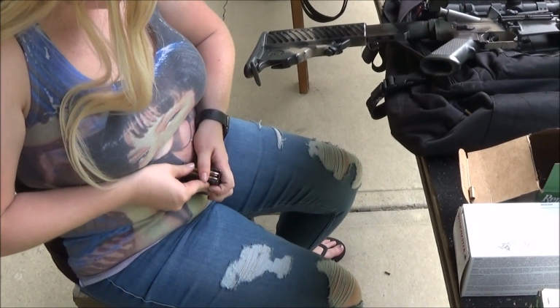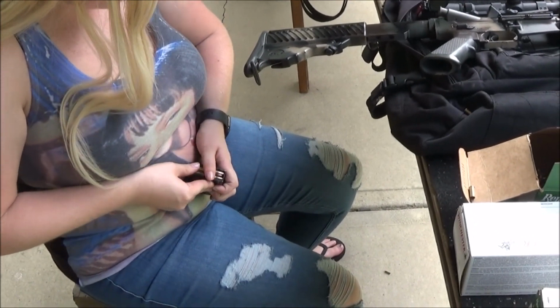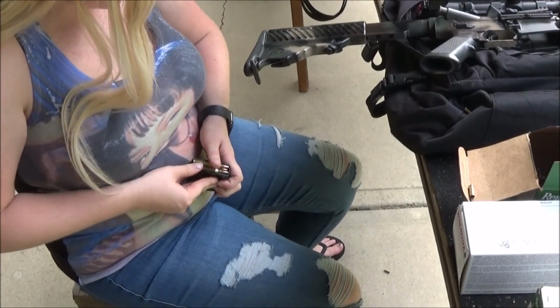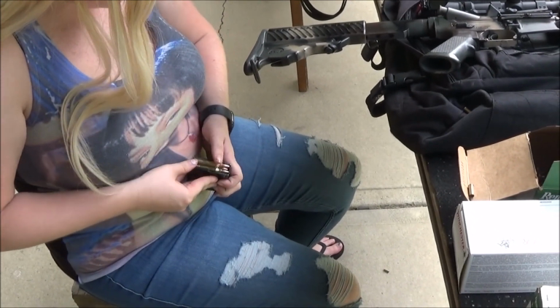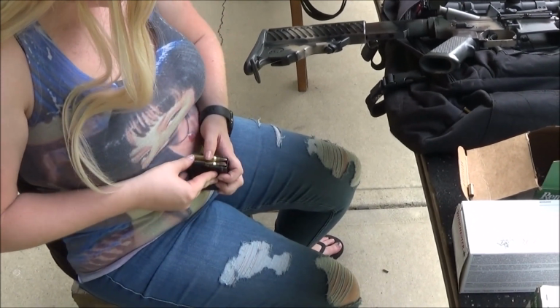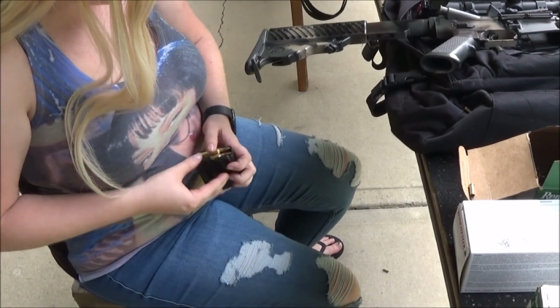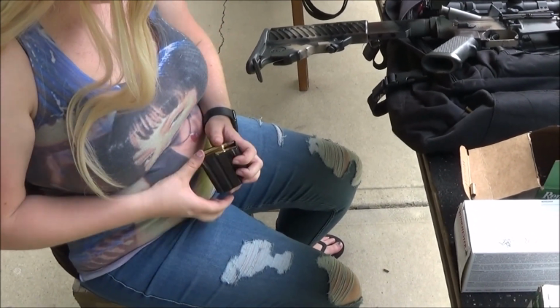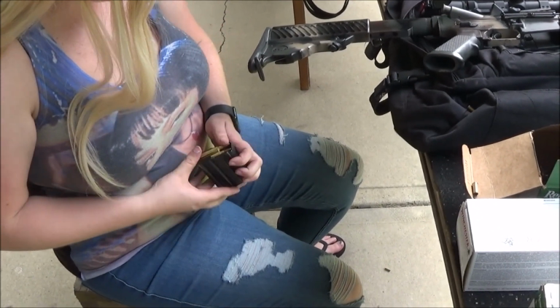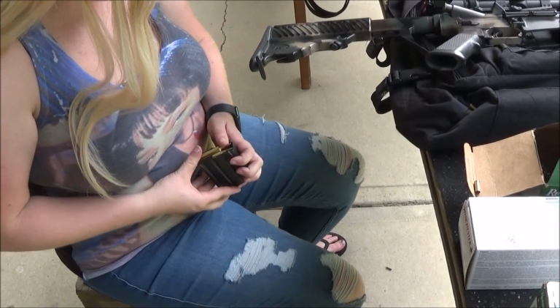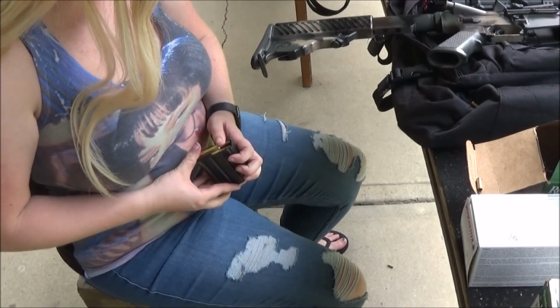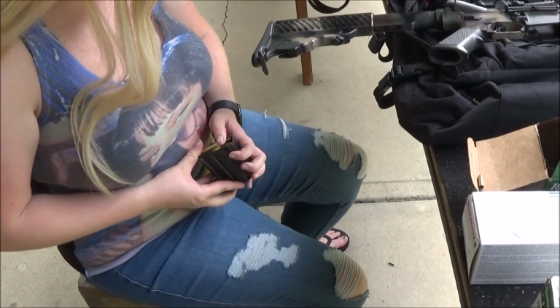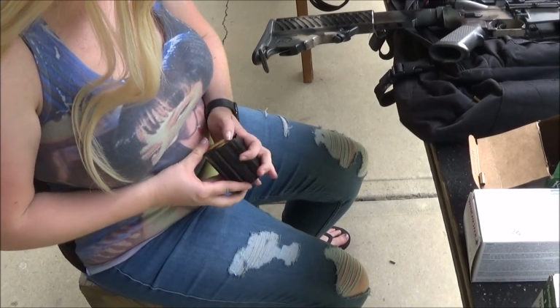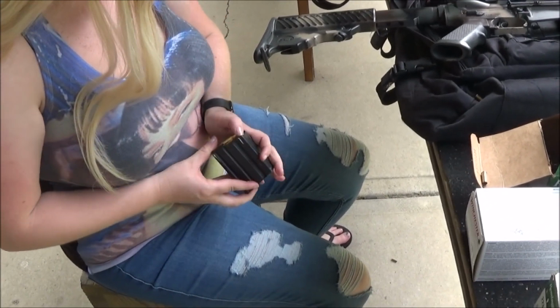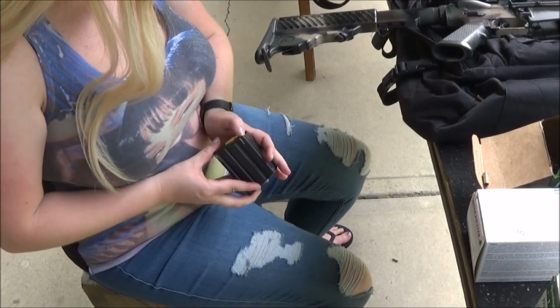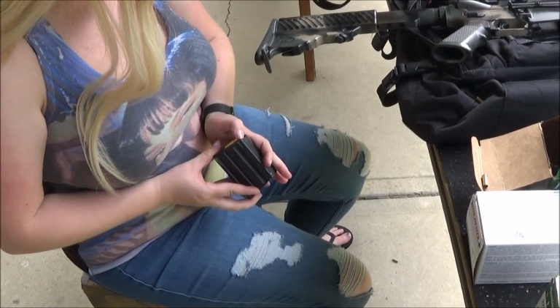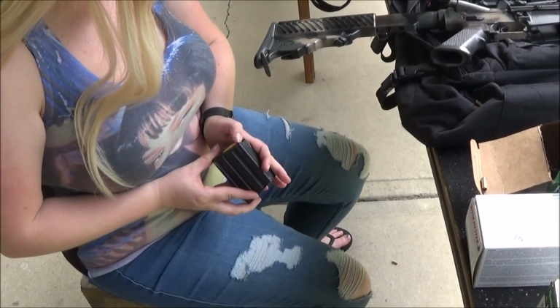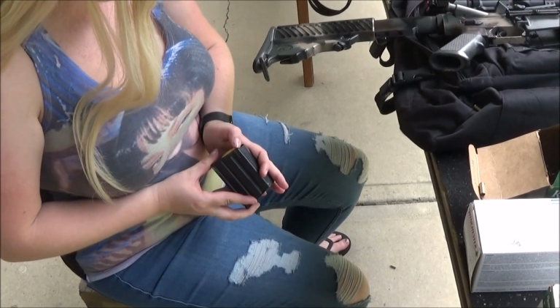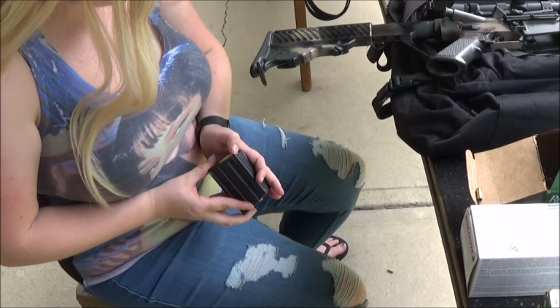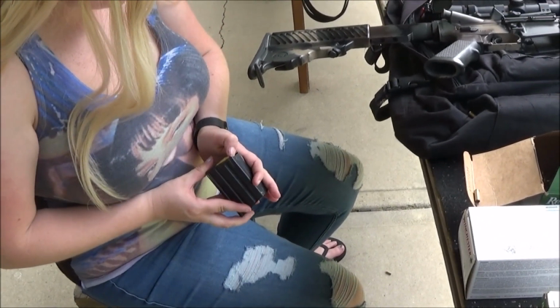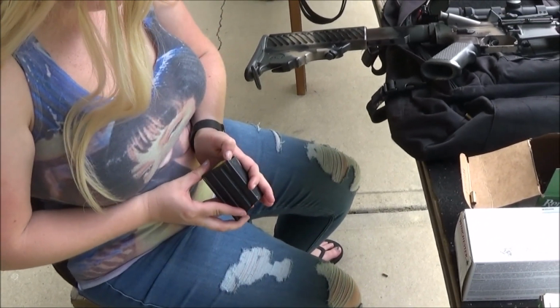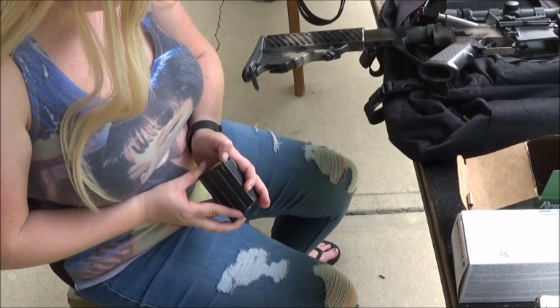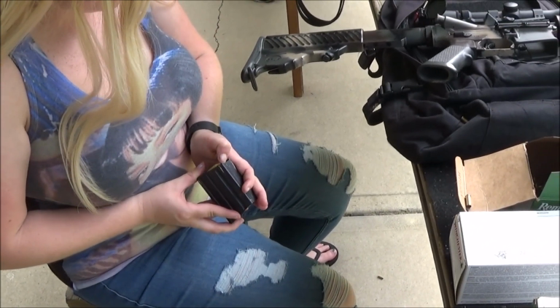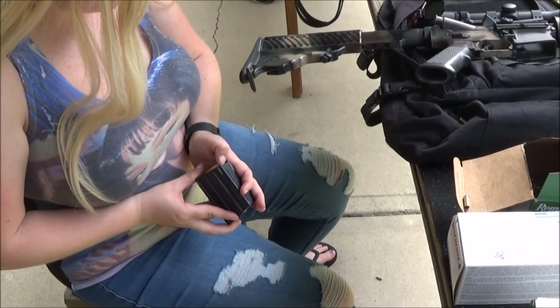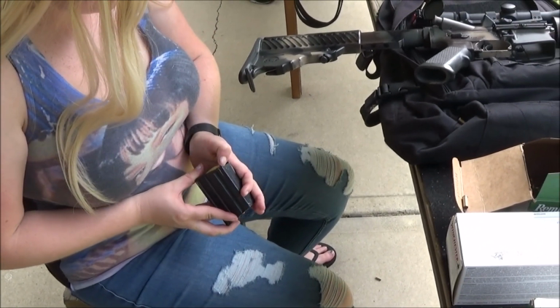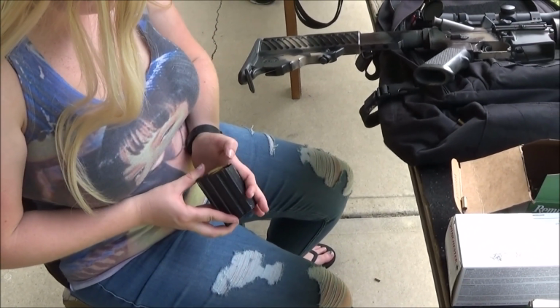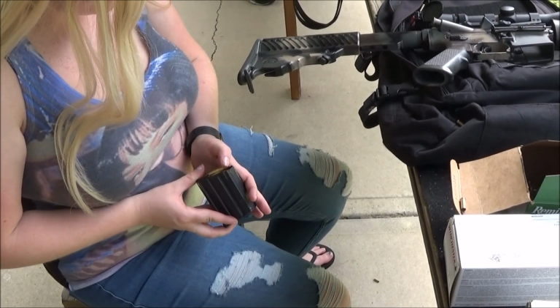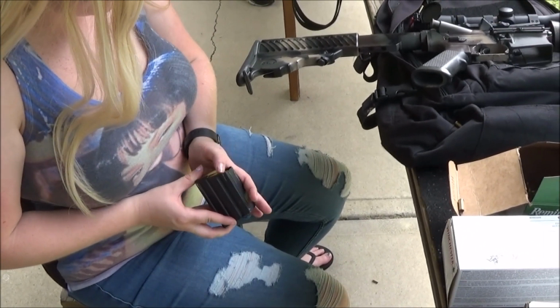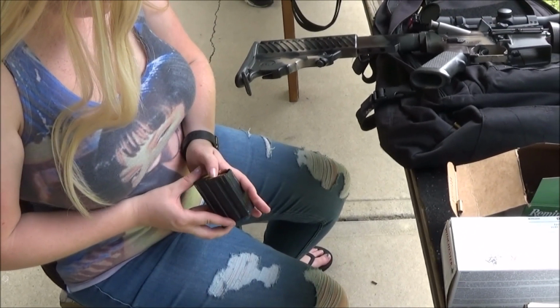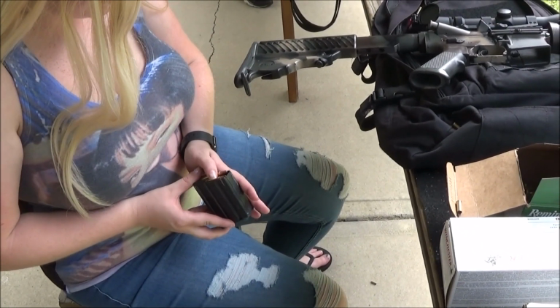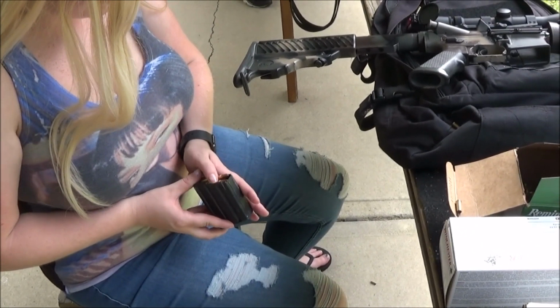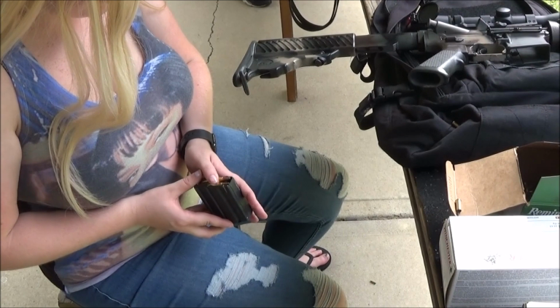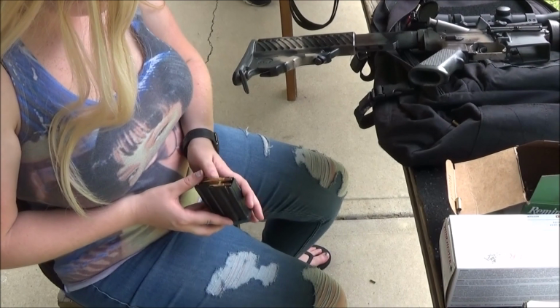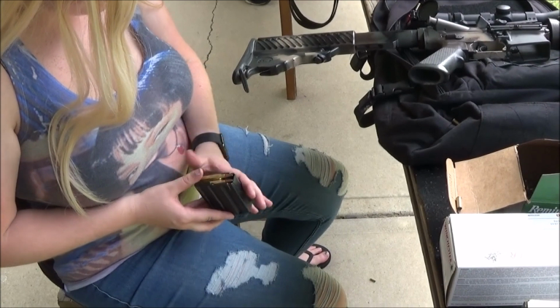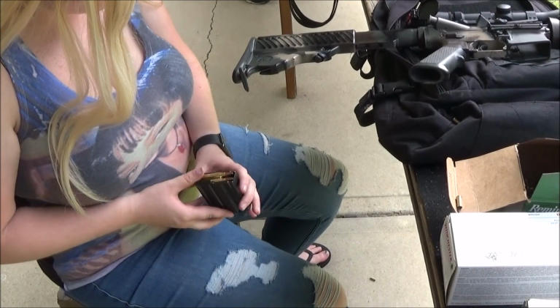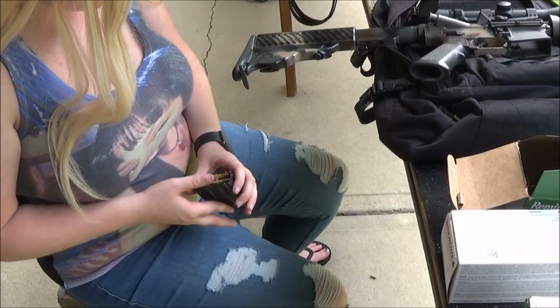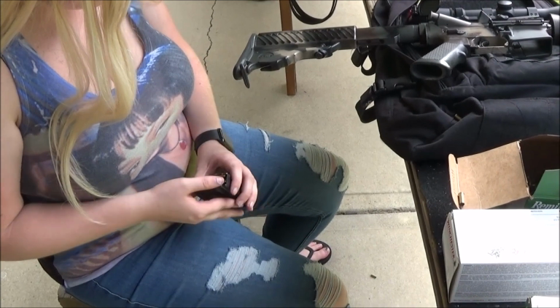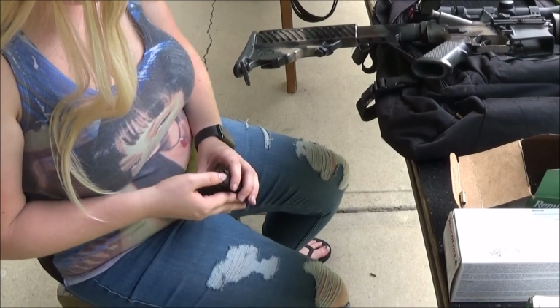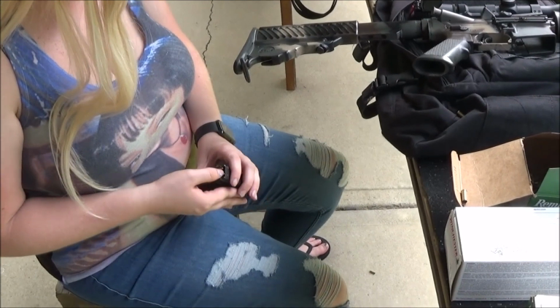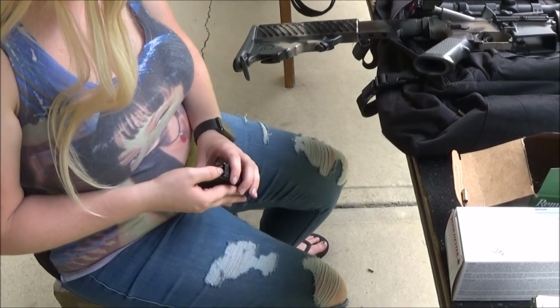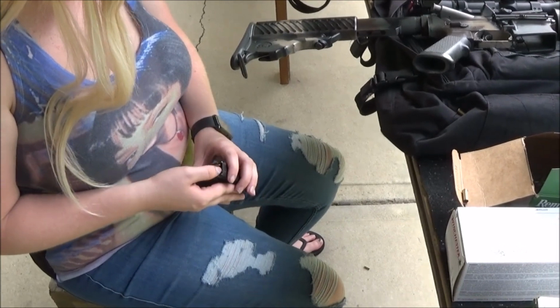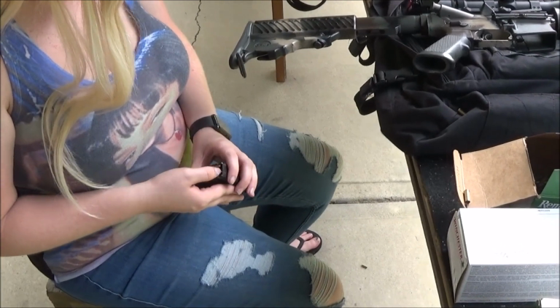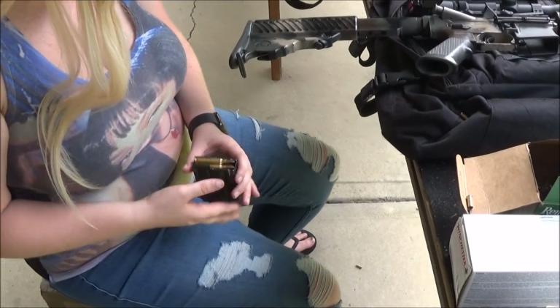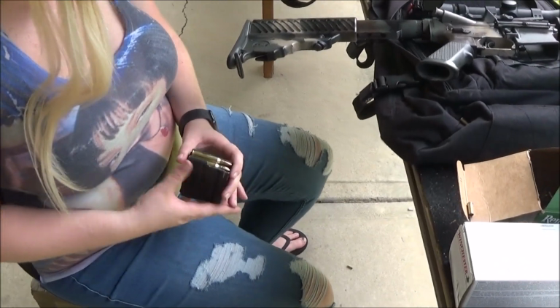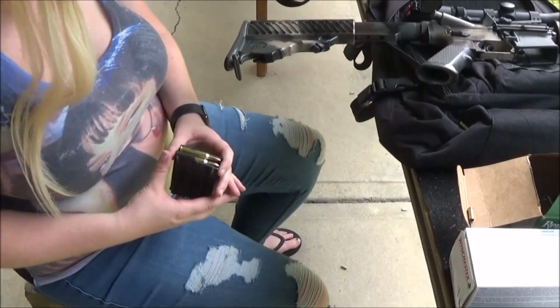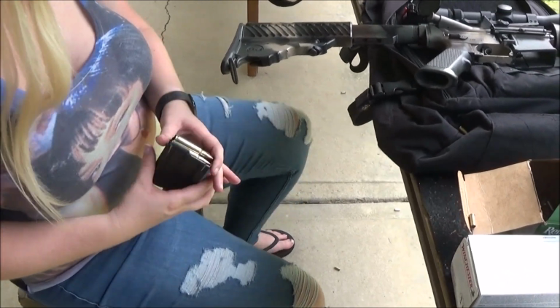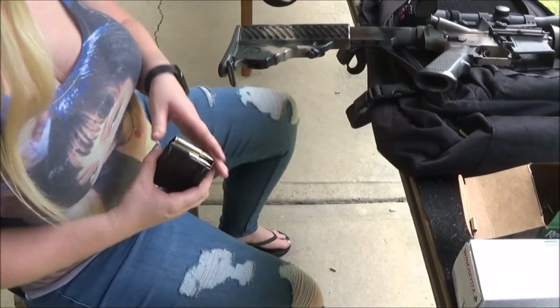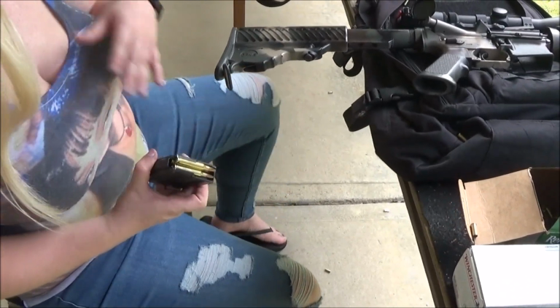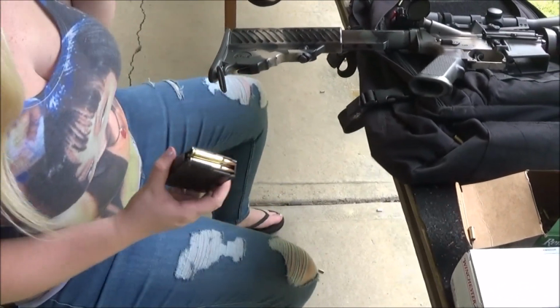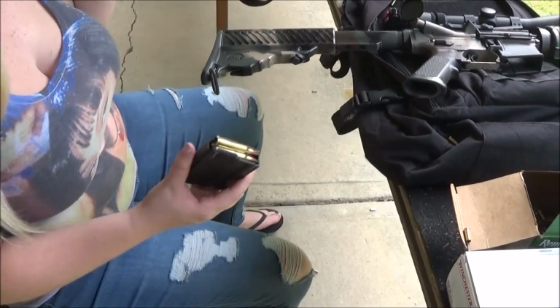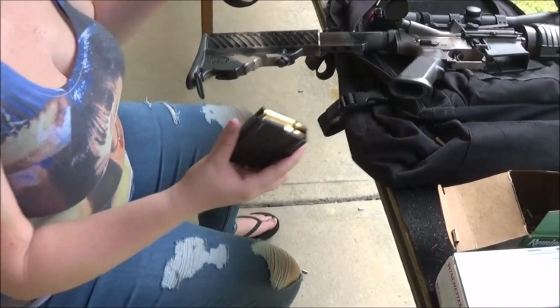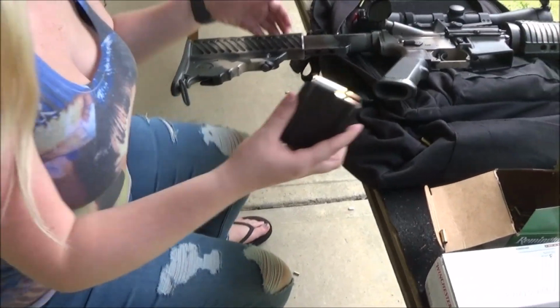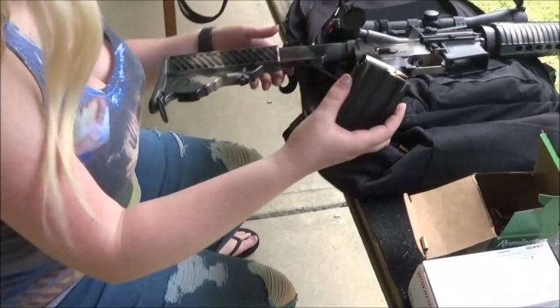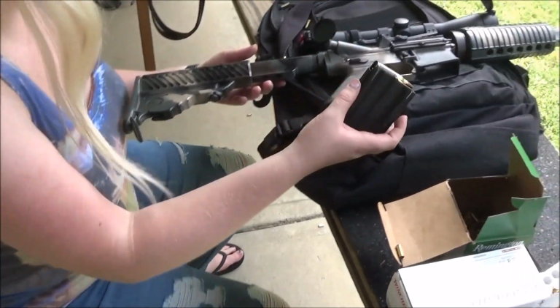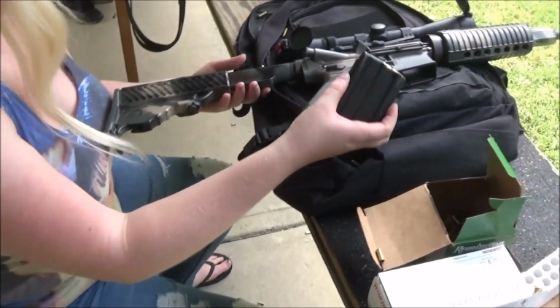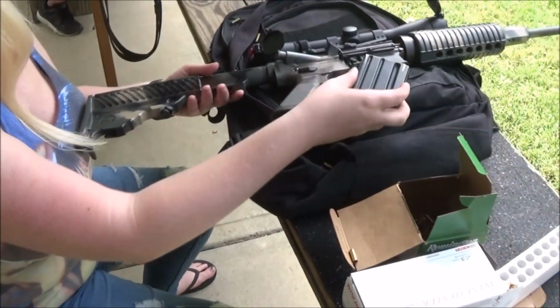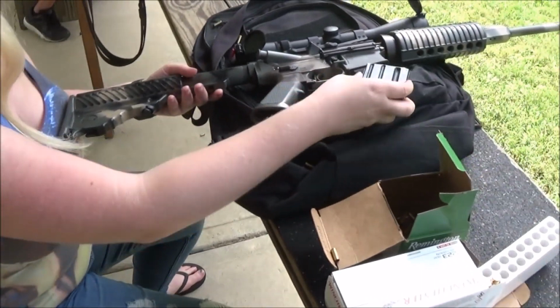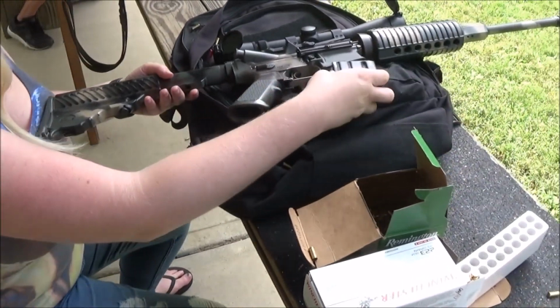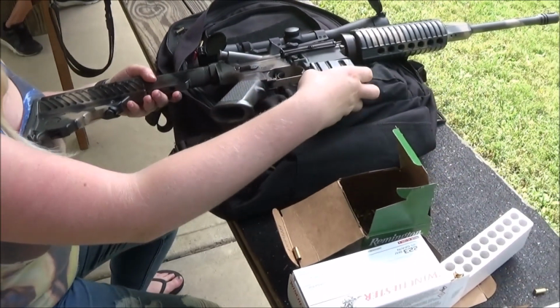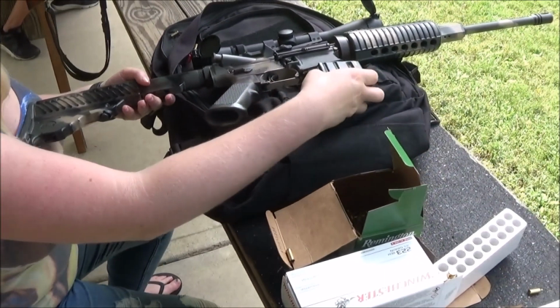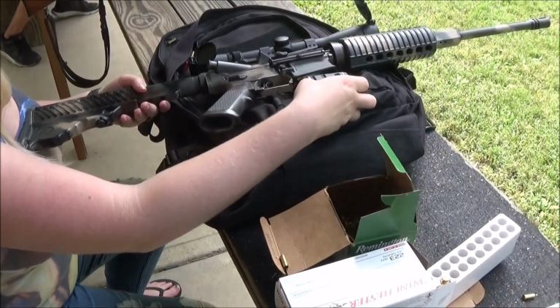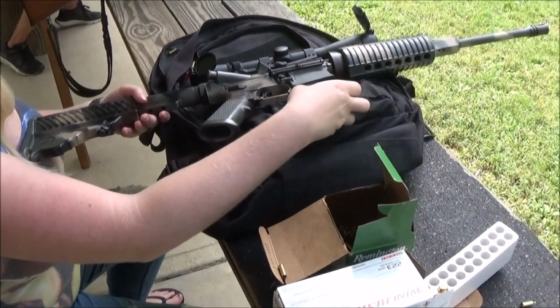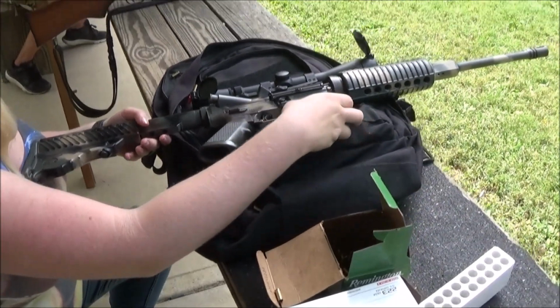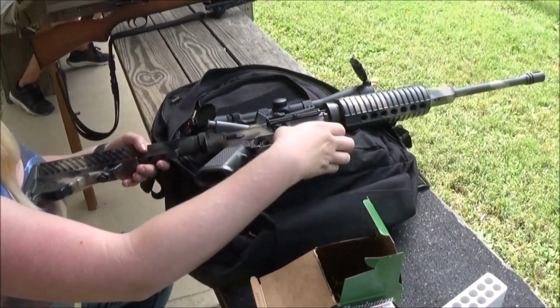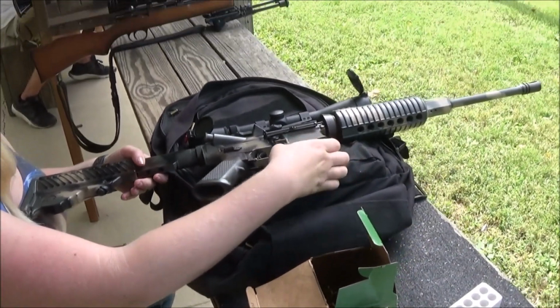Go in there. There you go. Yep, you got it. Just making sure that one was in there.